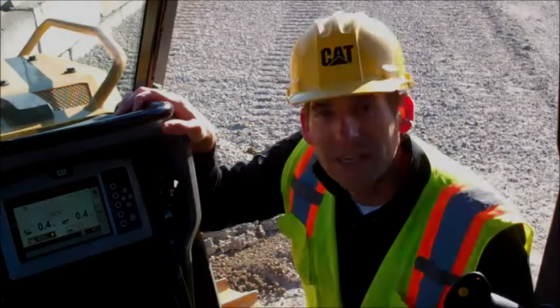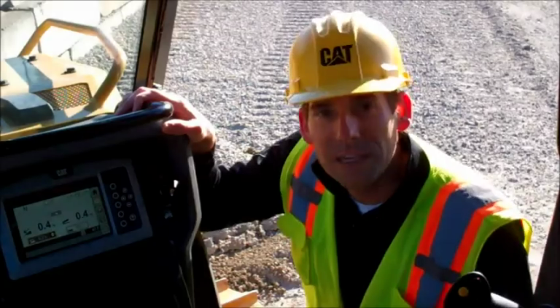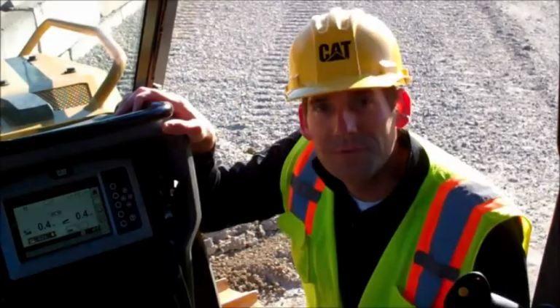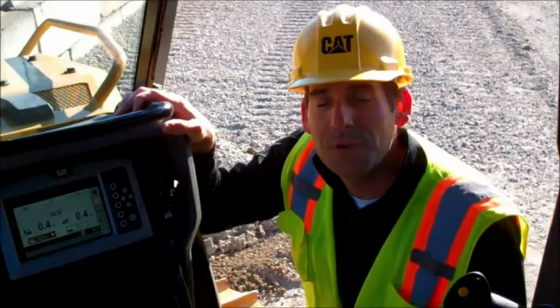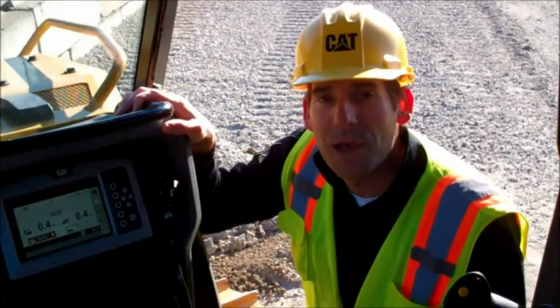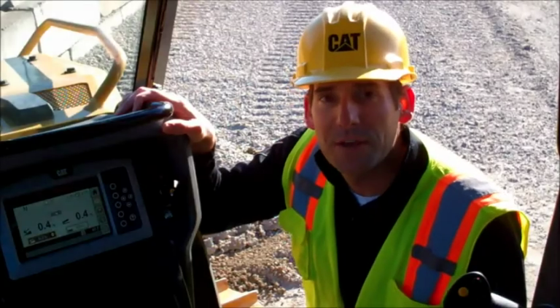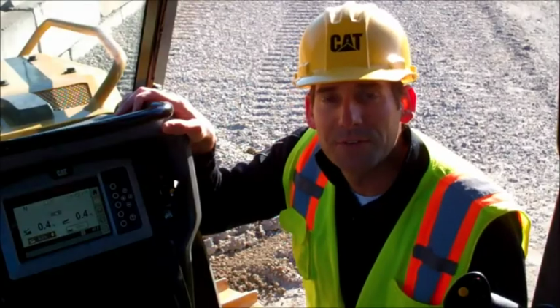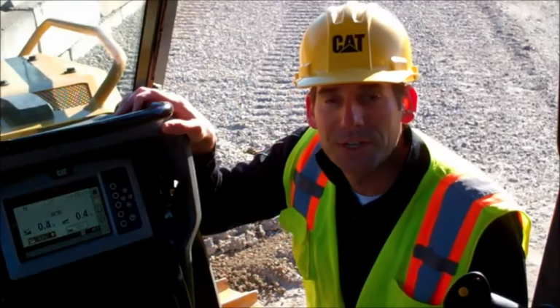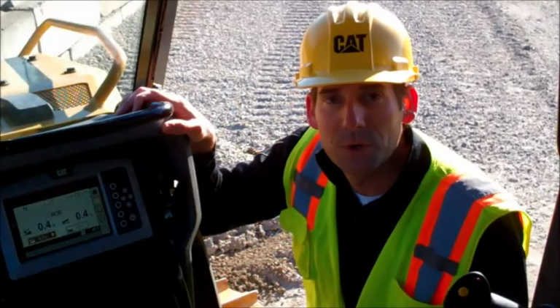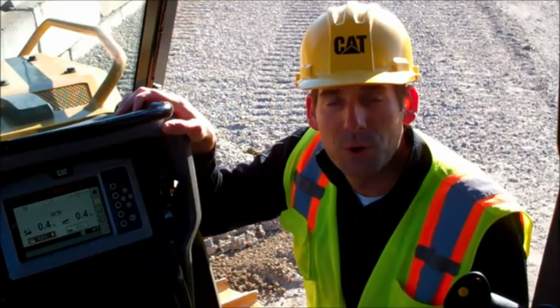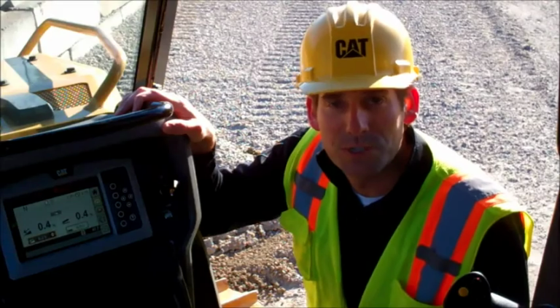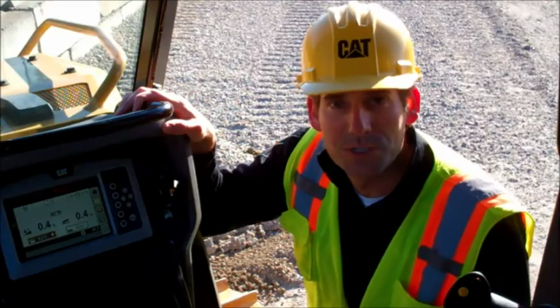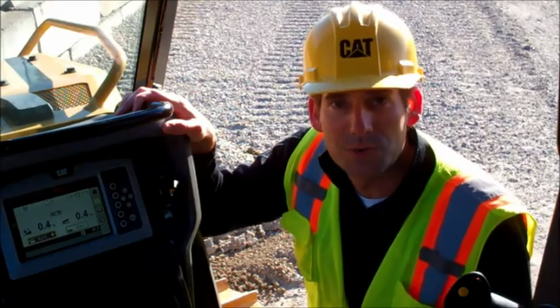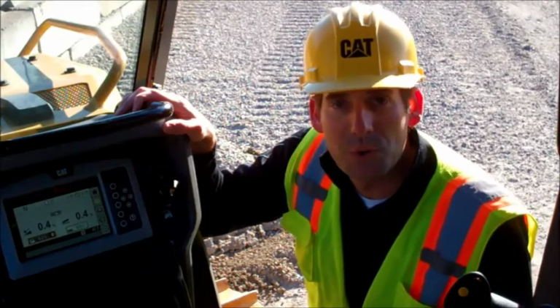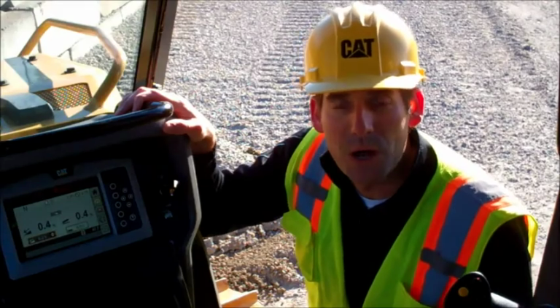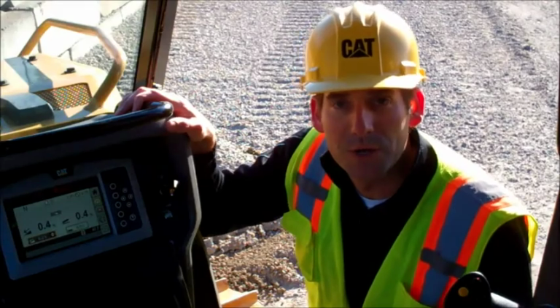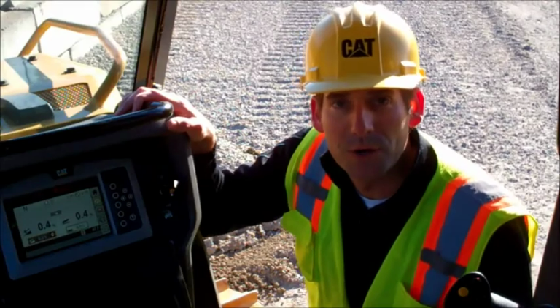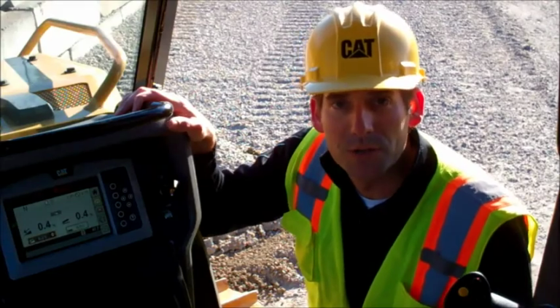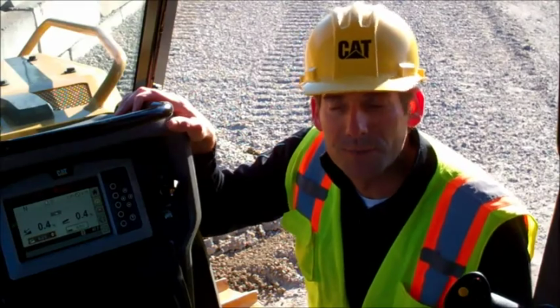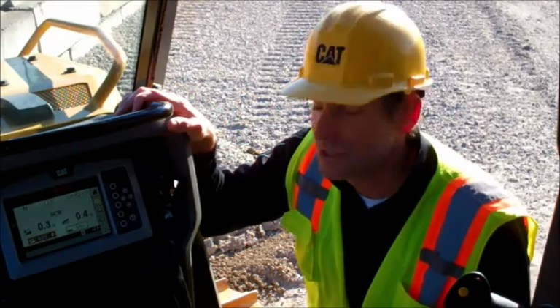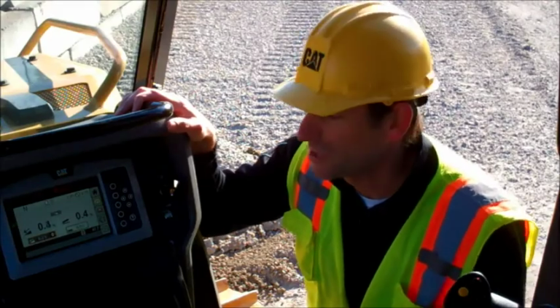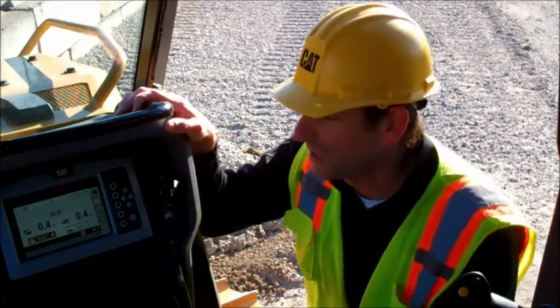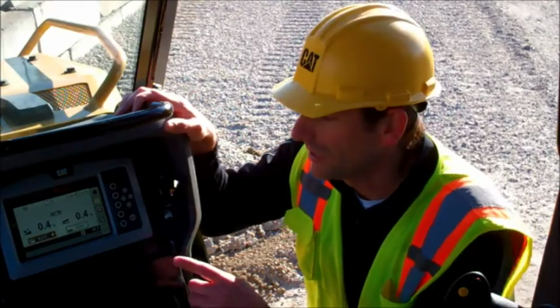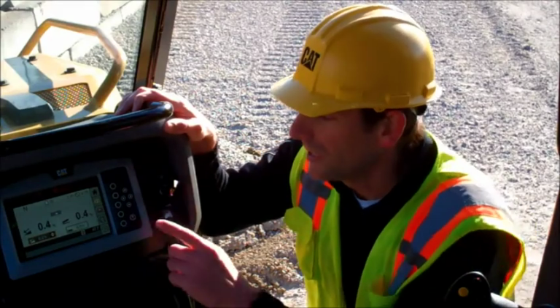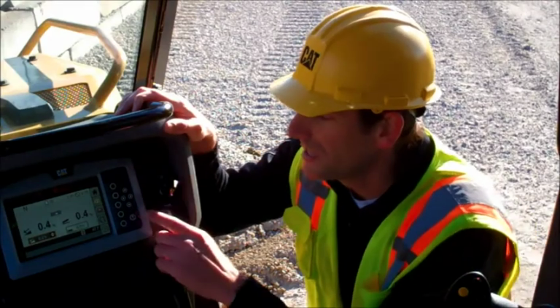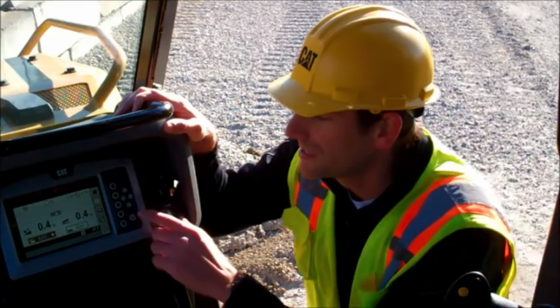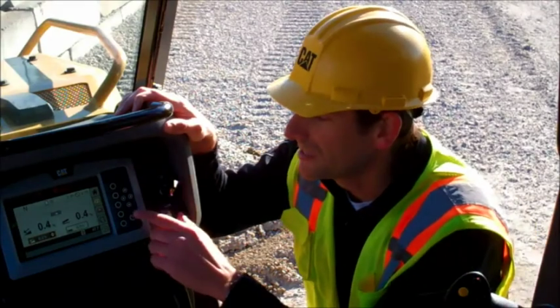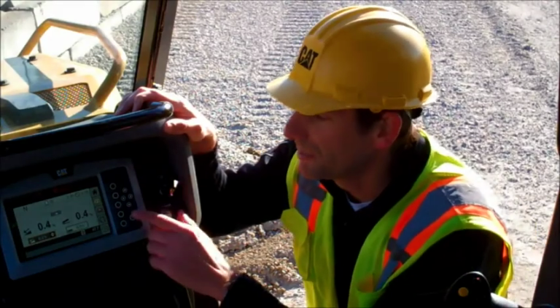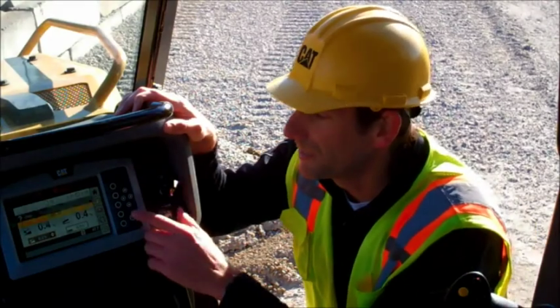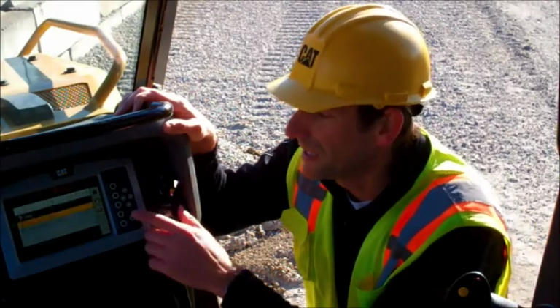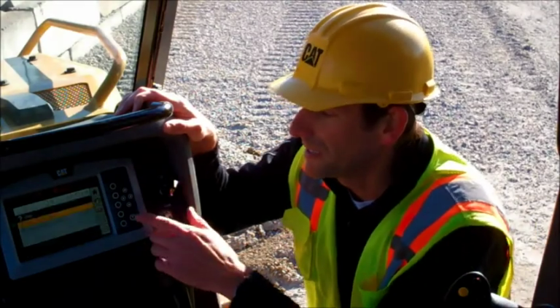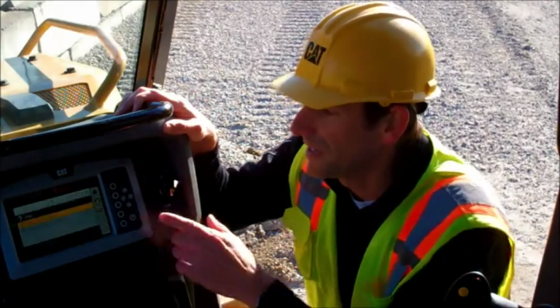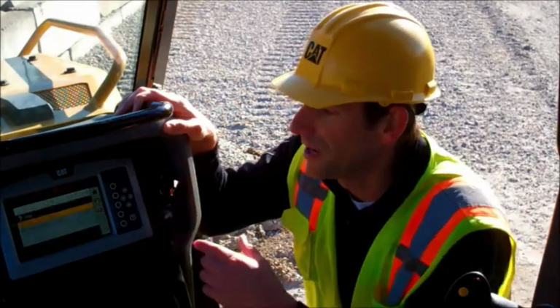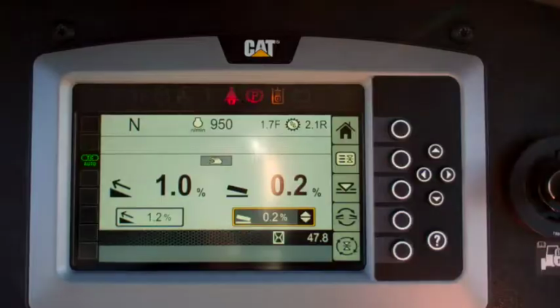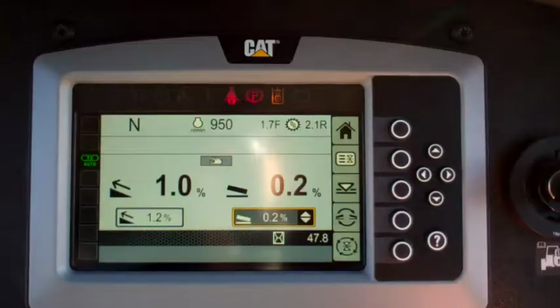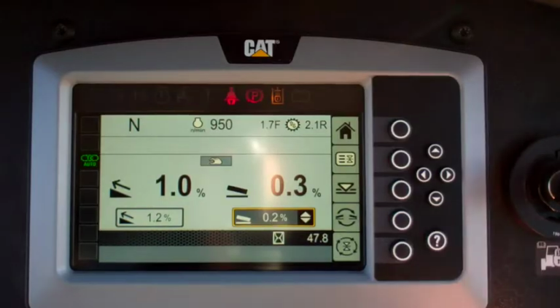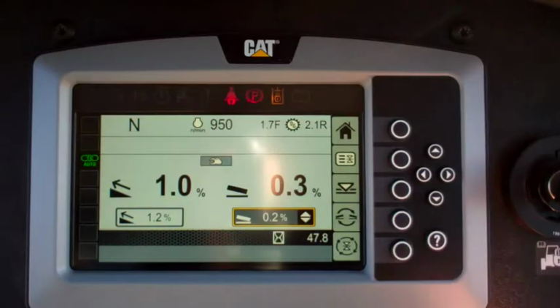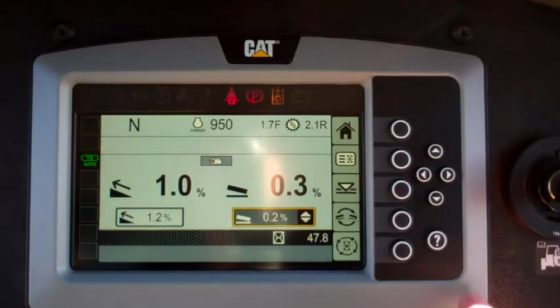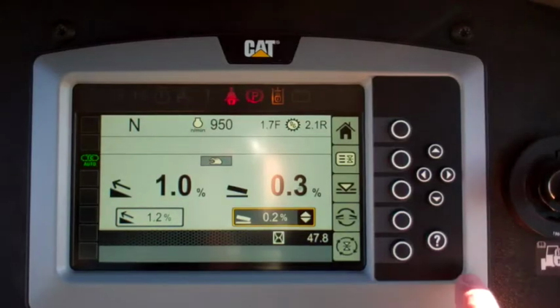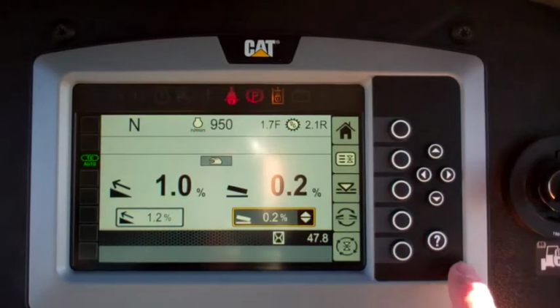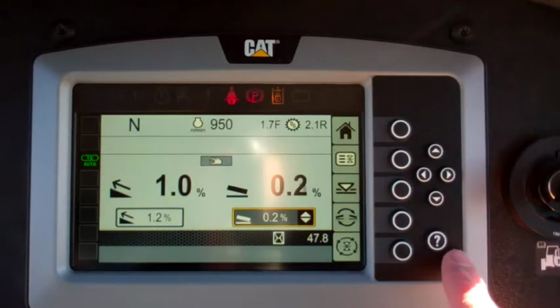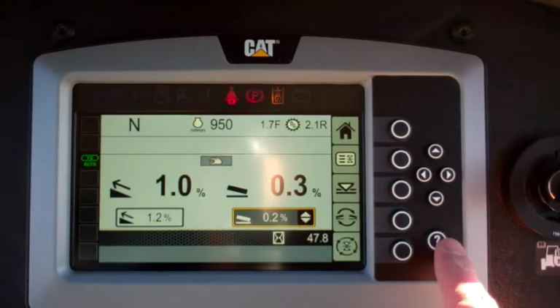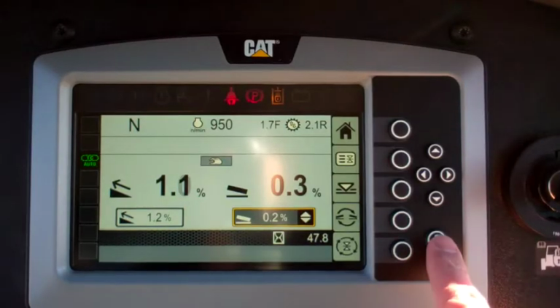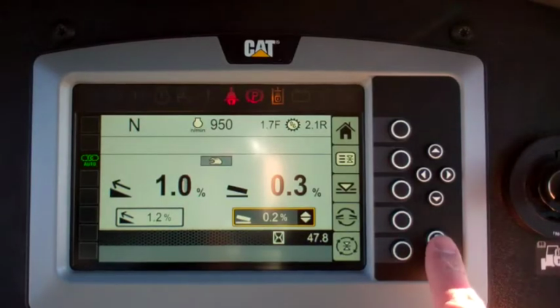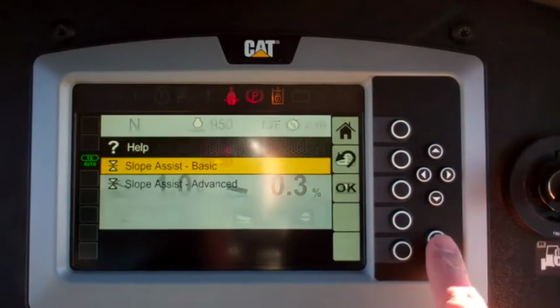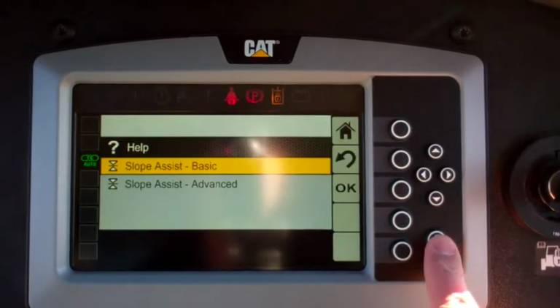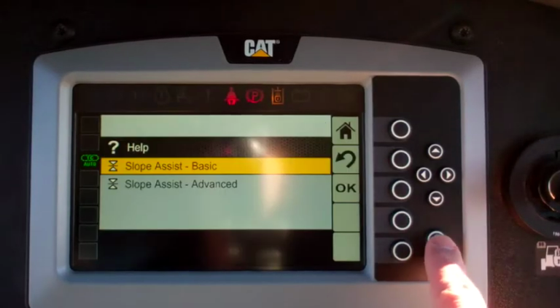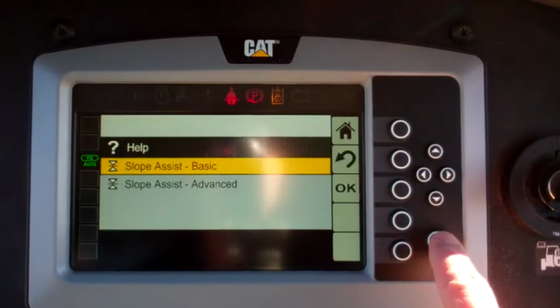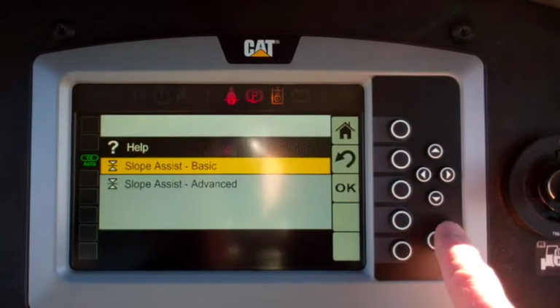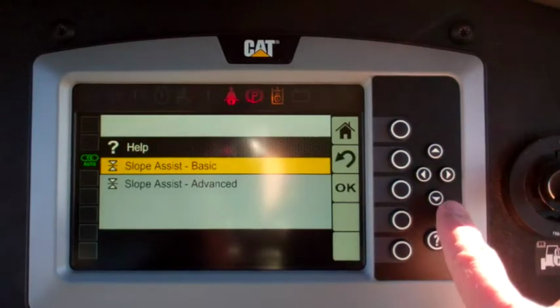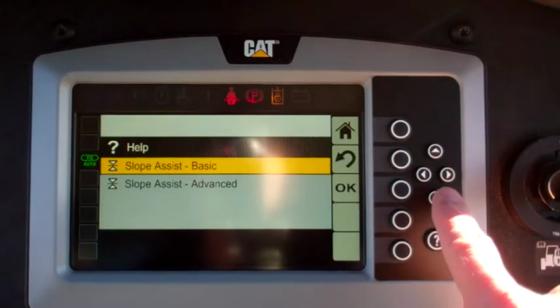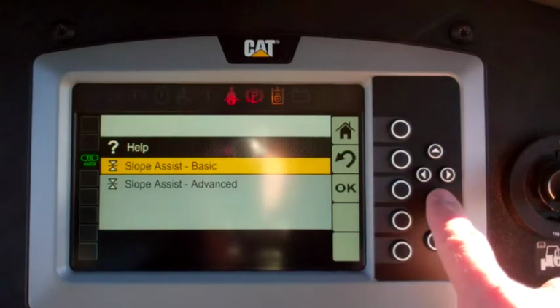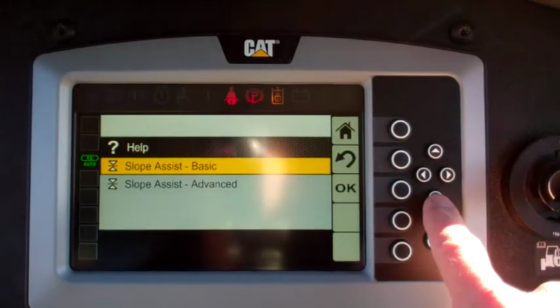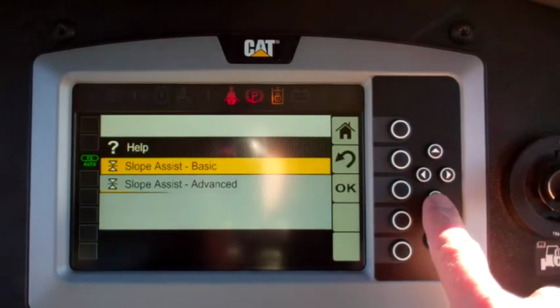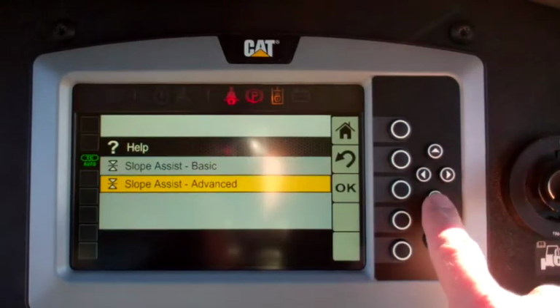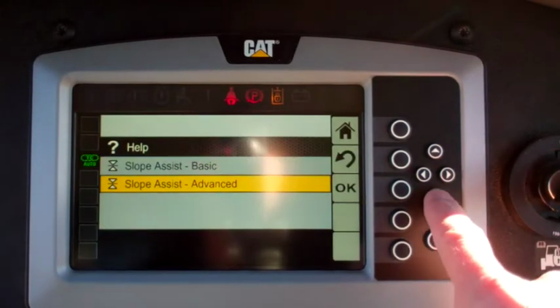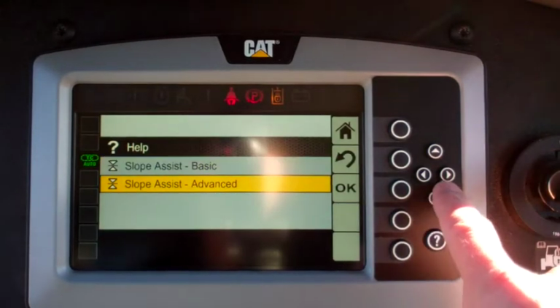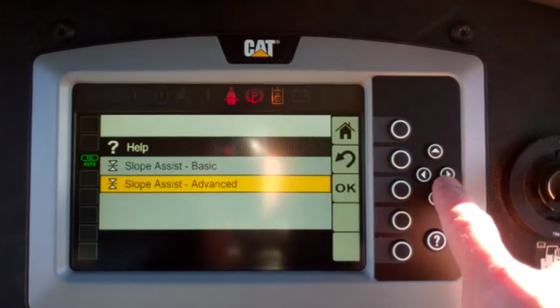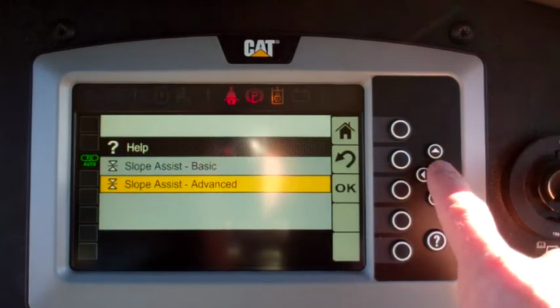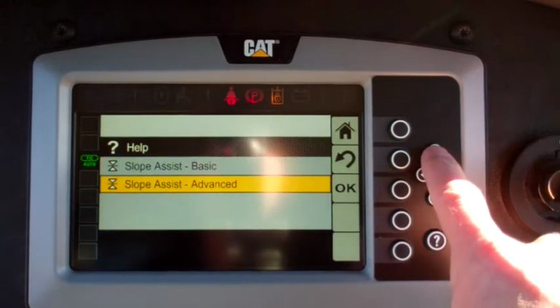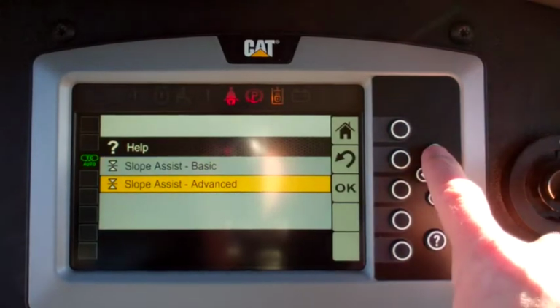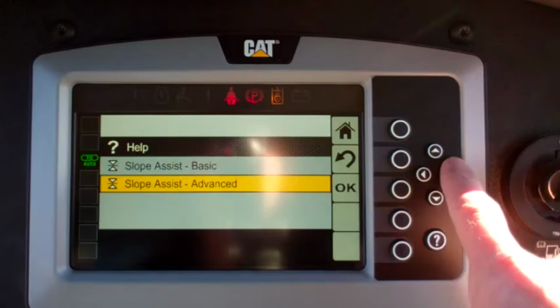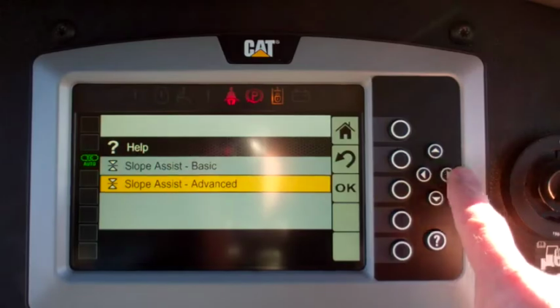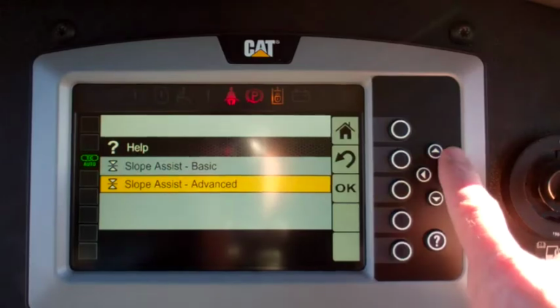If you have any questions while you're on the machine, simply hit the help button, and you'll be able to navigate through an instruction menu.